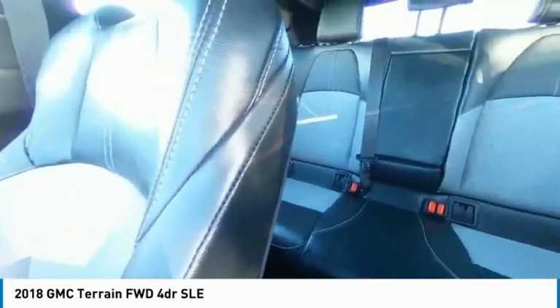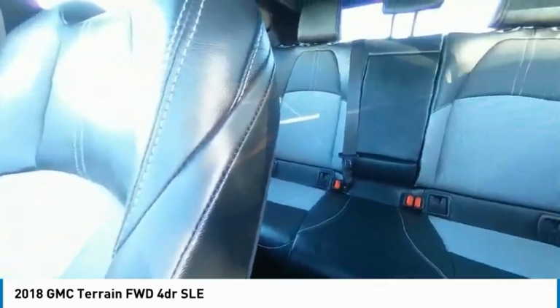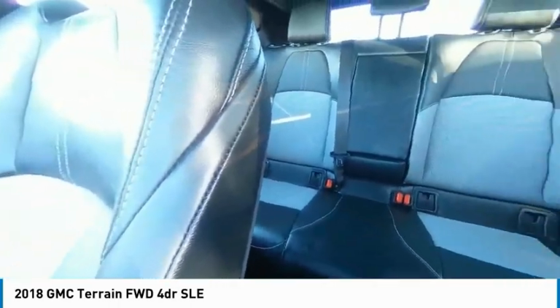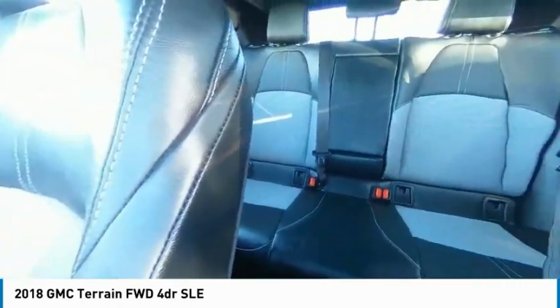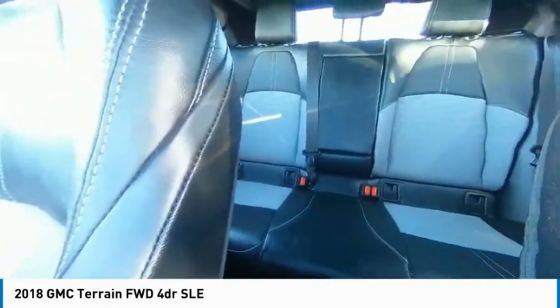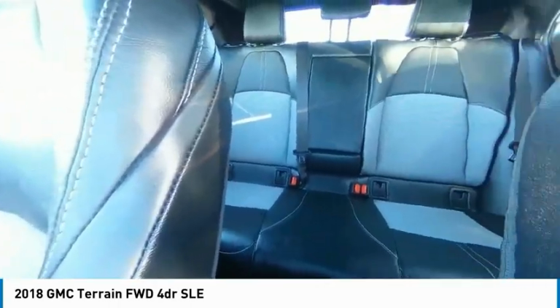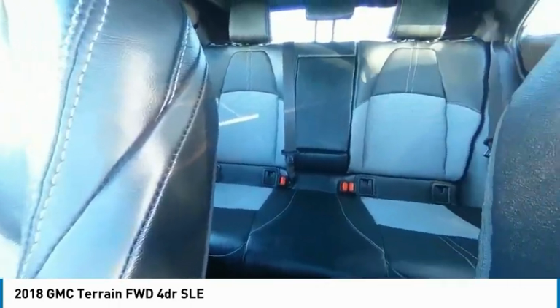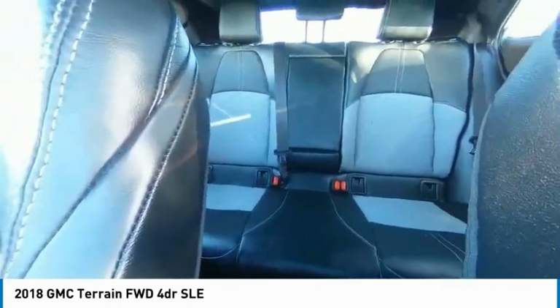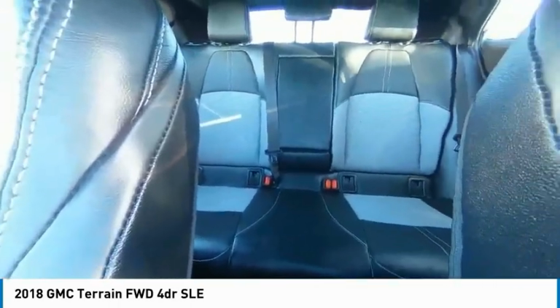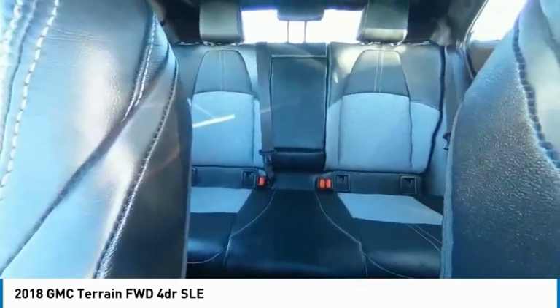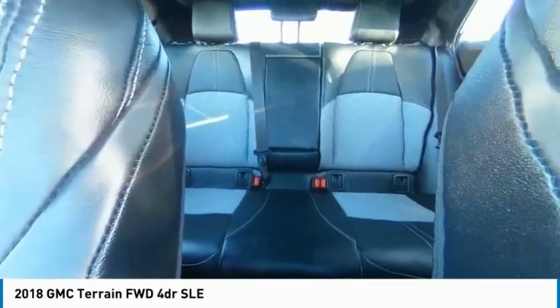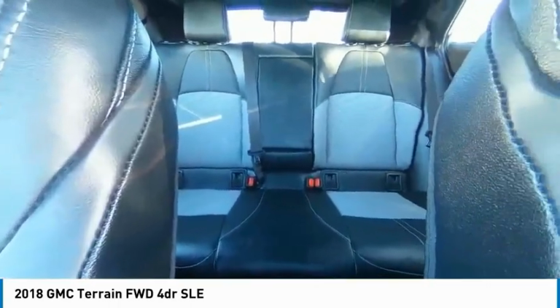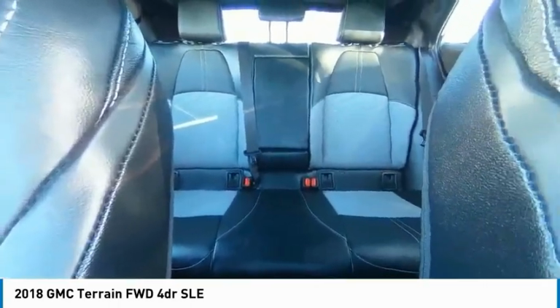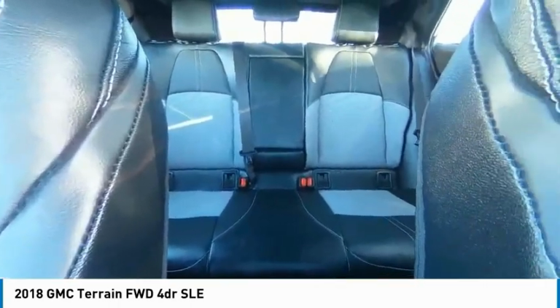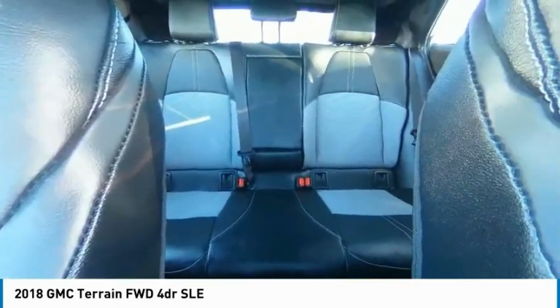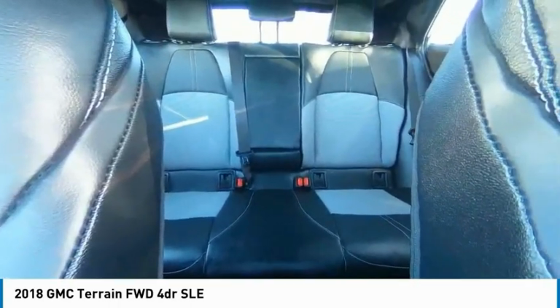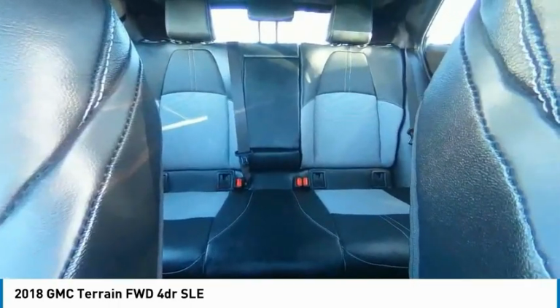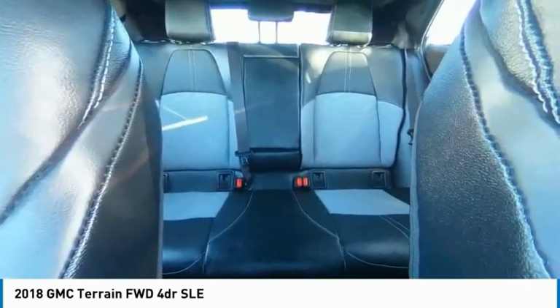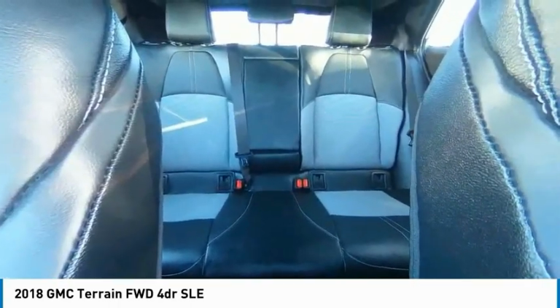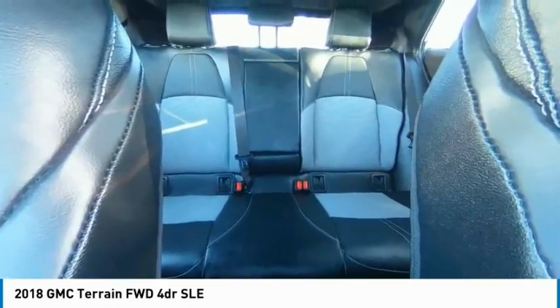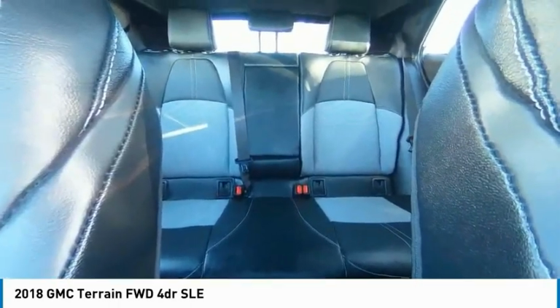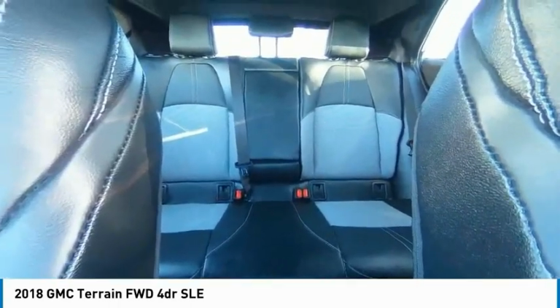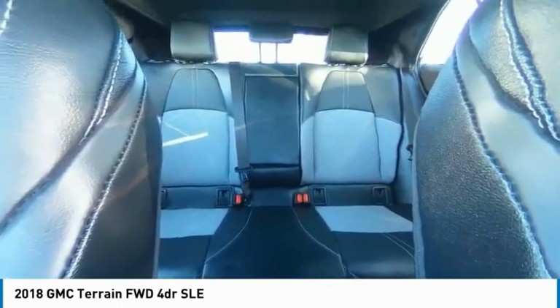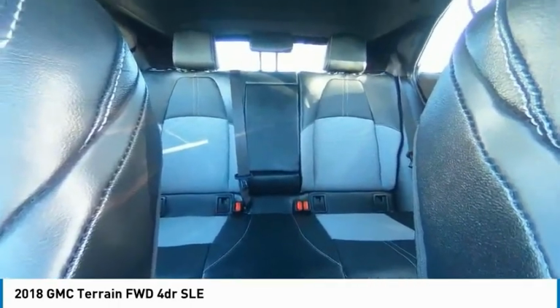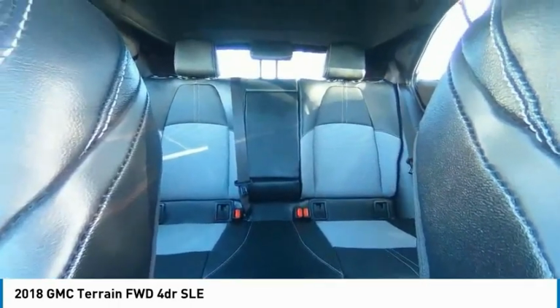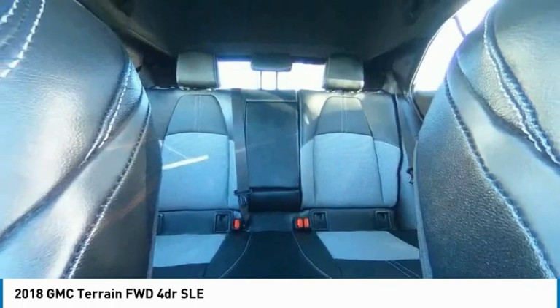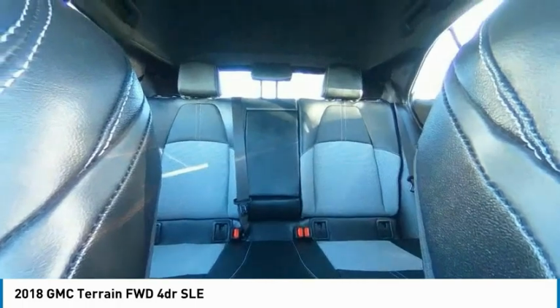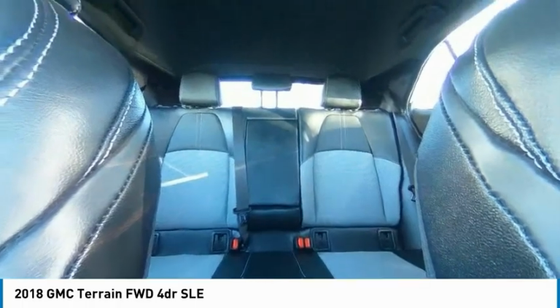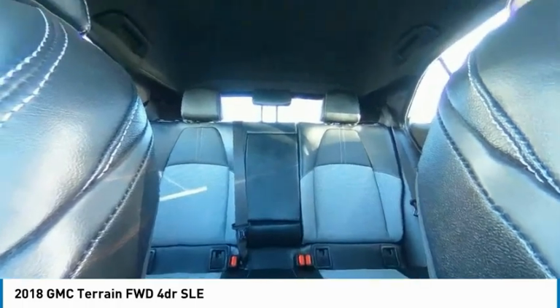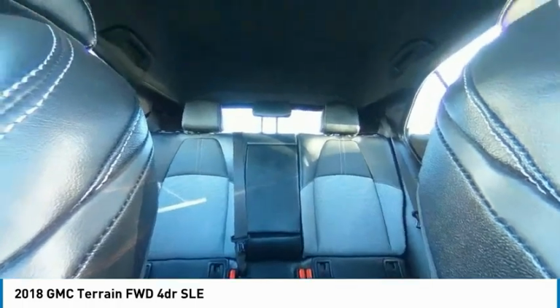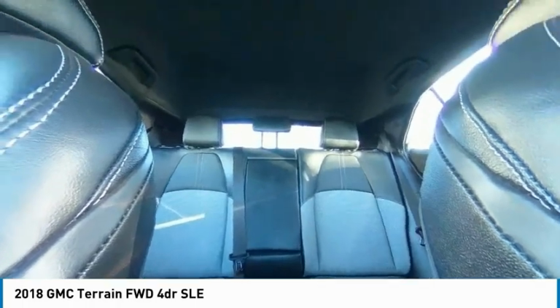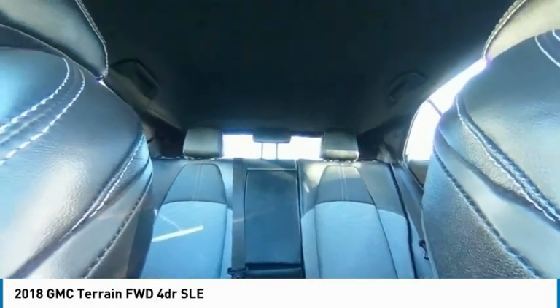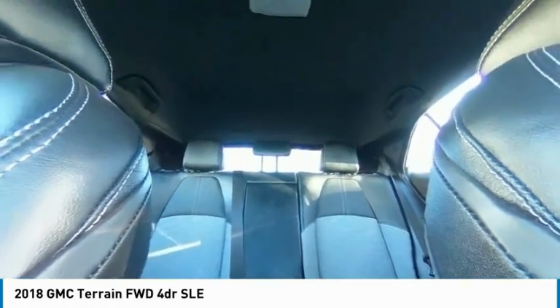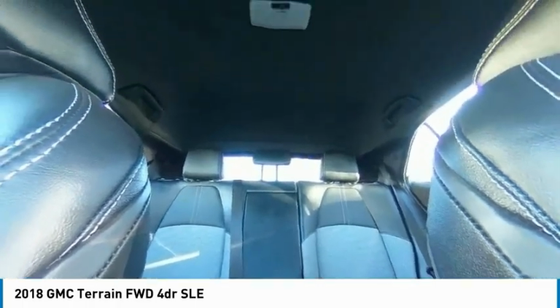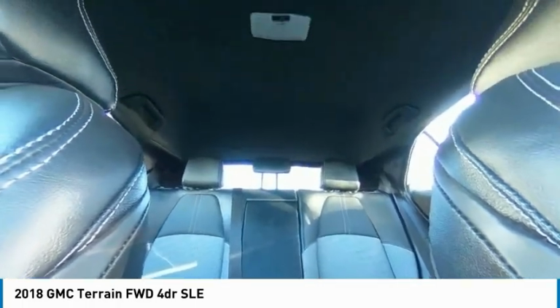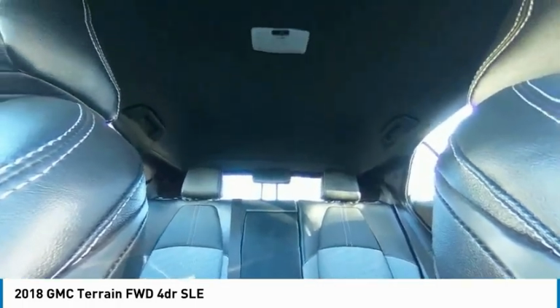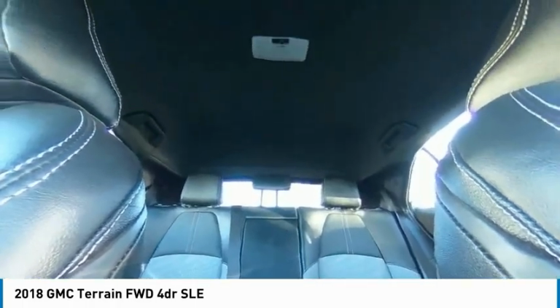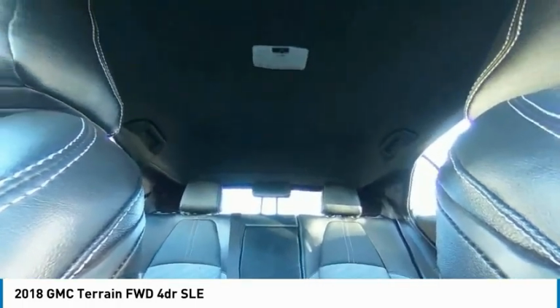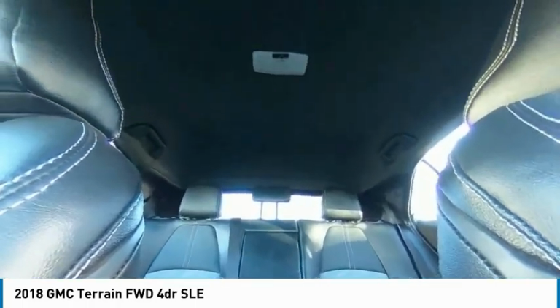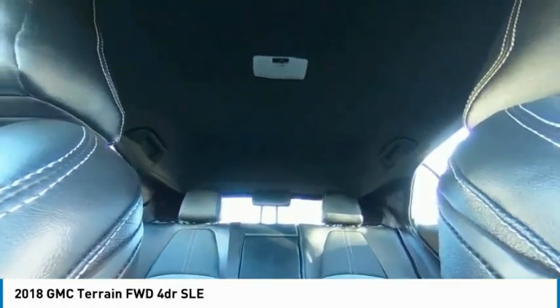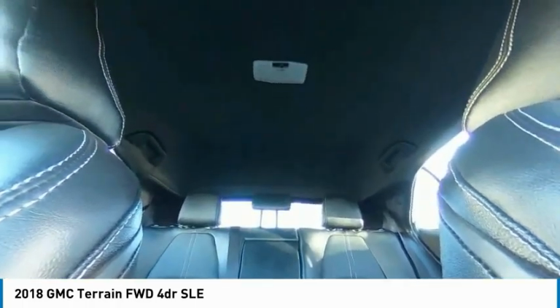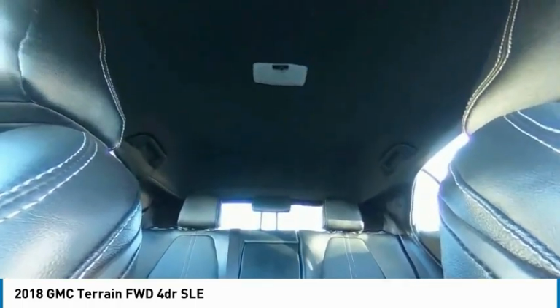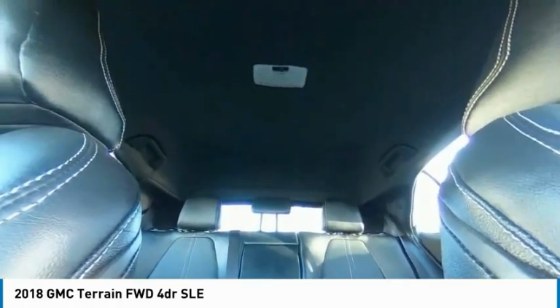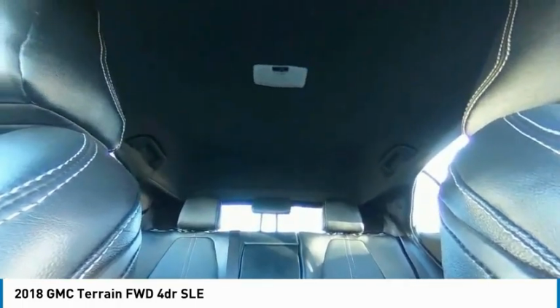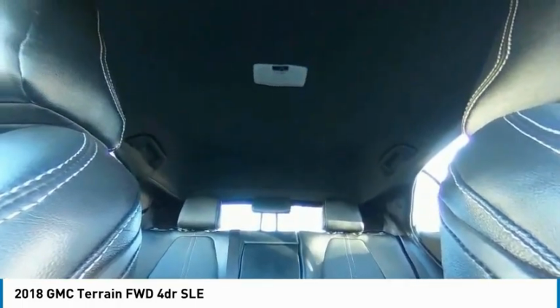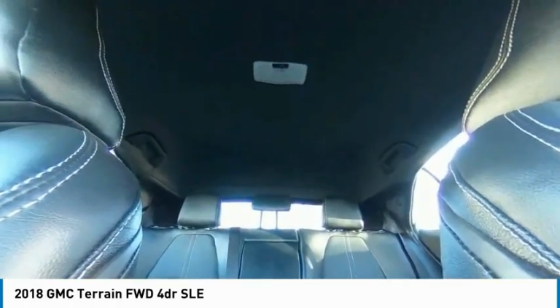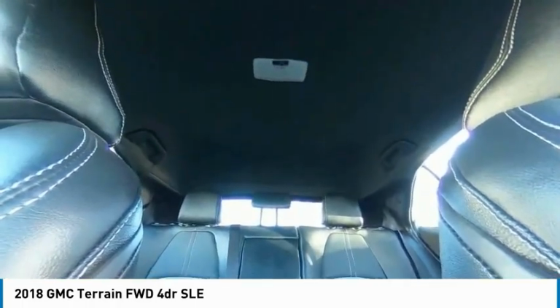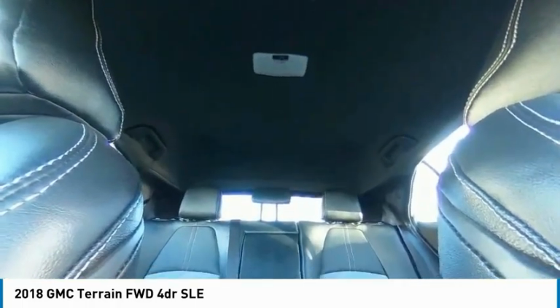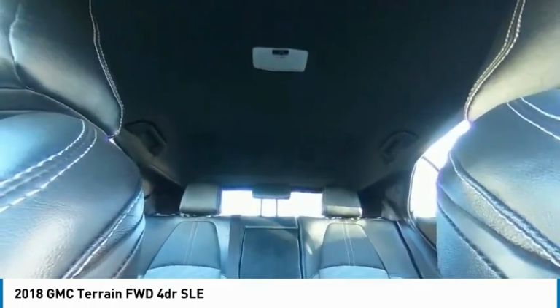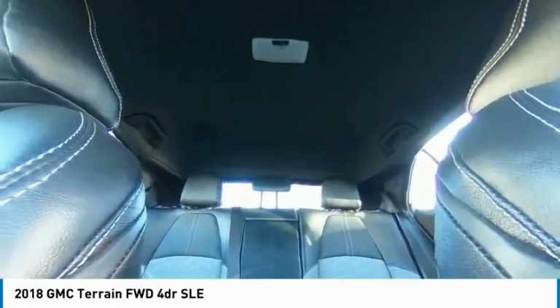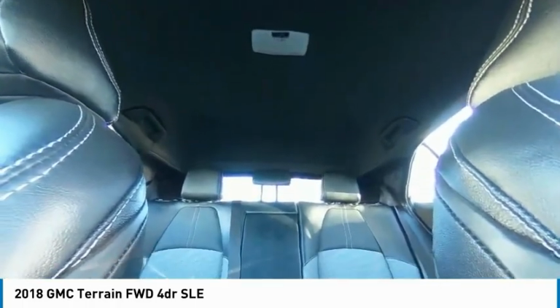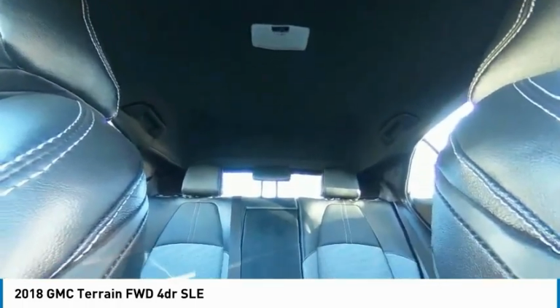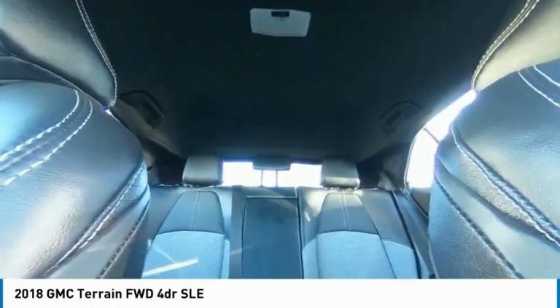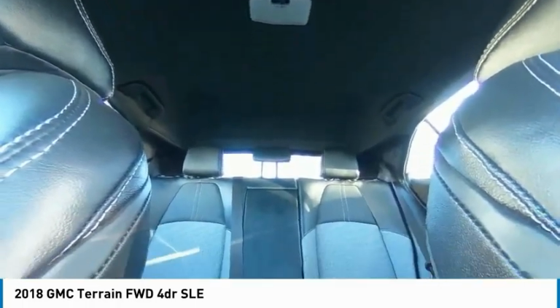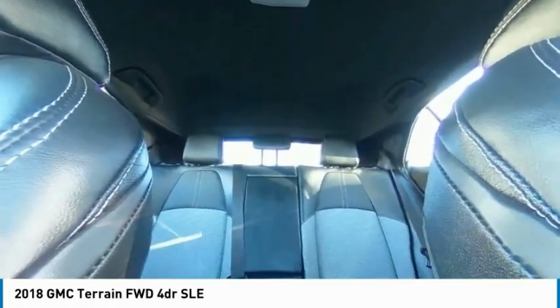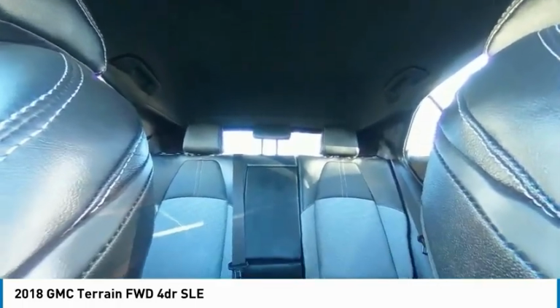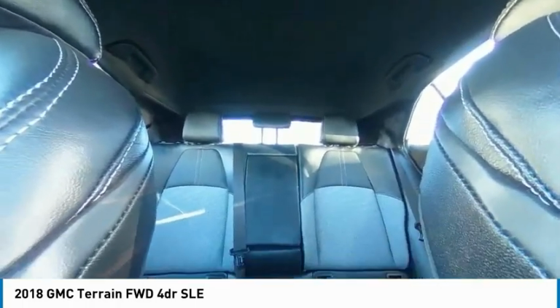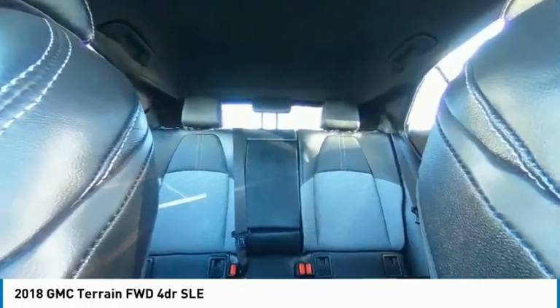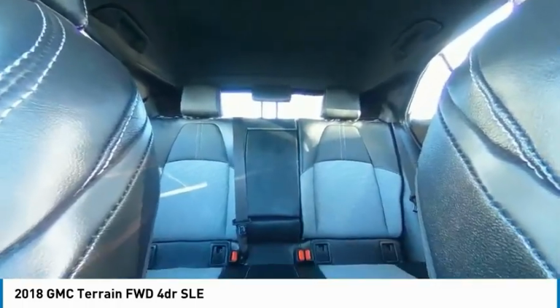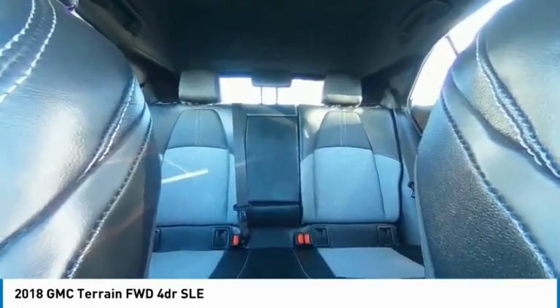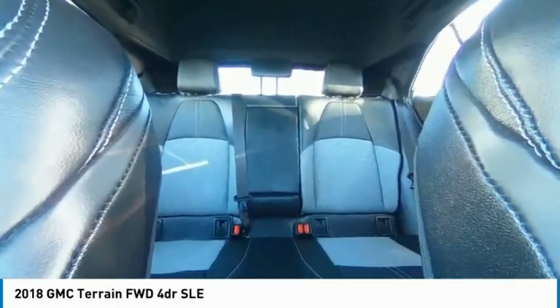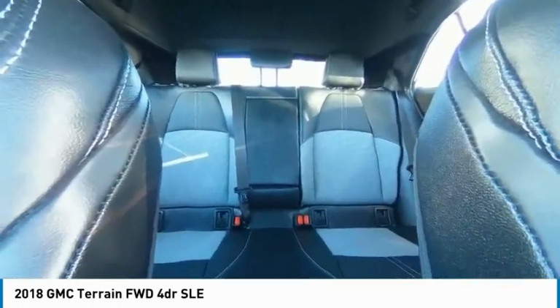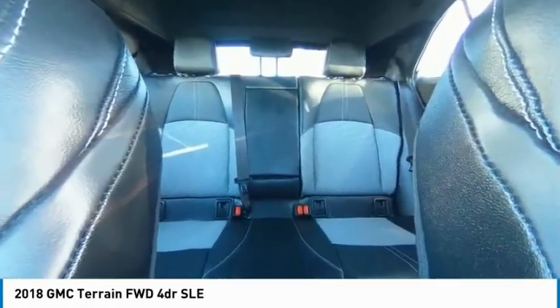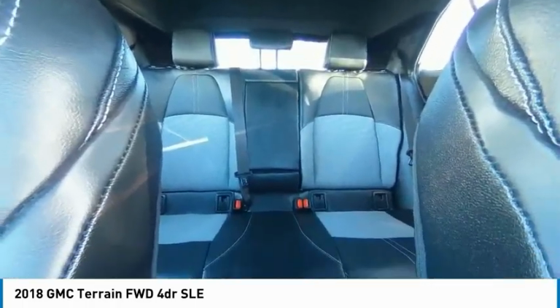Security system. This isn't just a vehicle, it's an experience. So stop in for a test drive today.